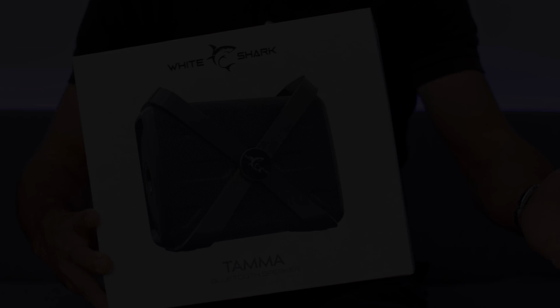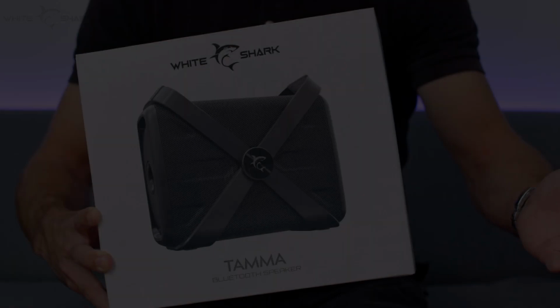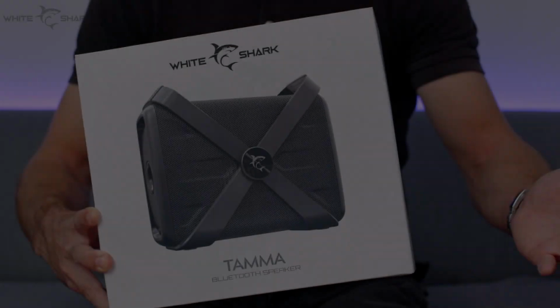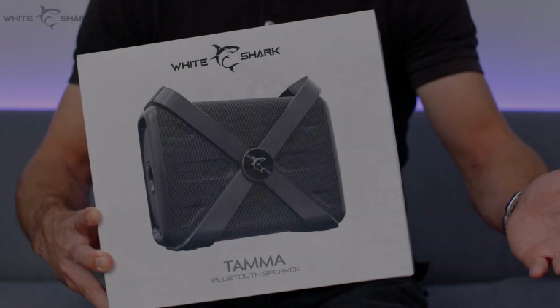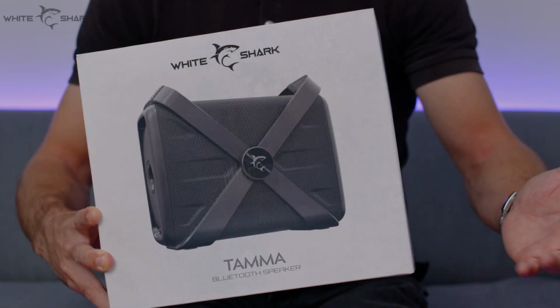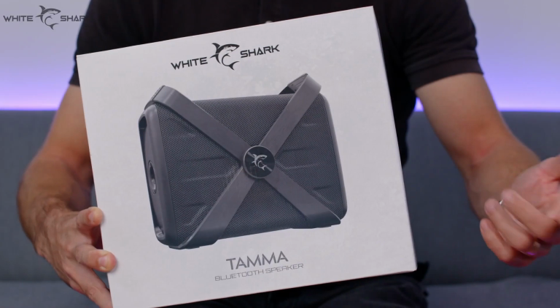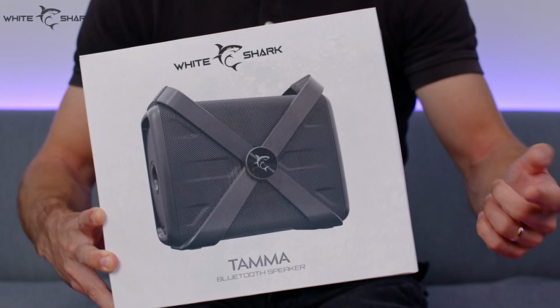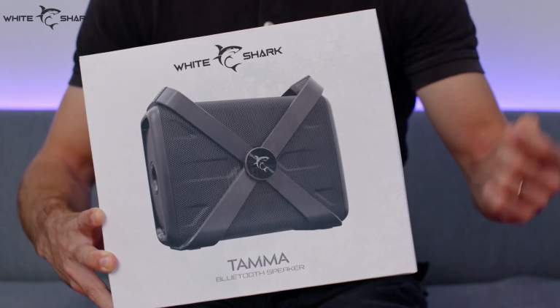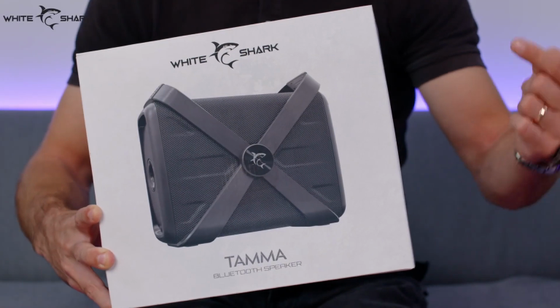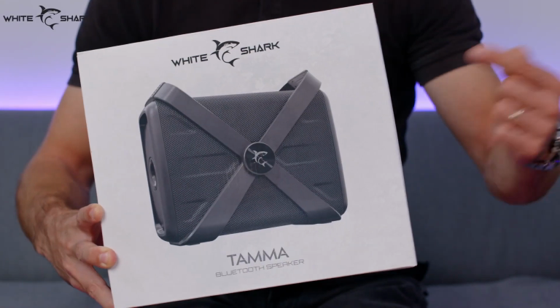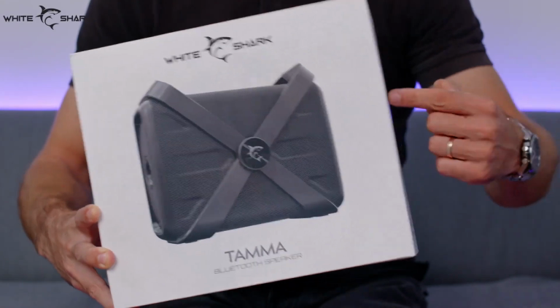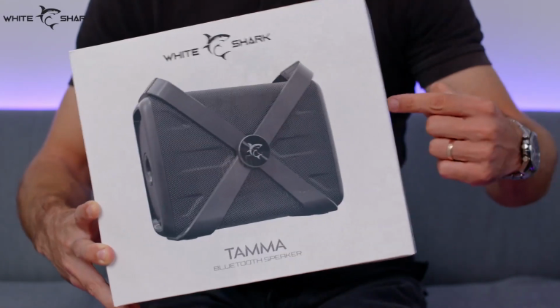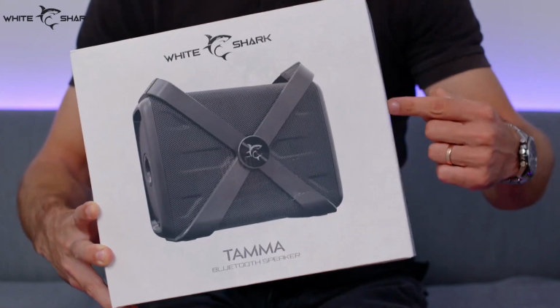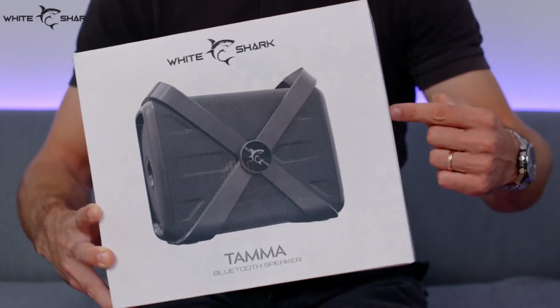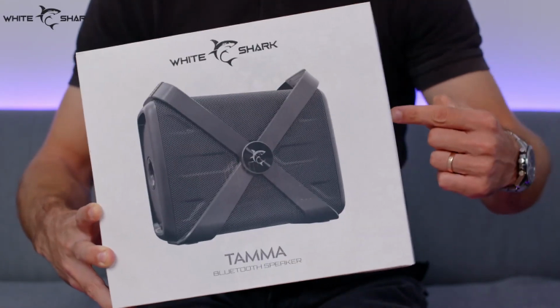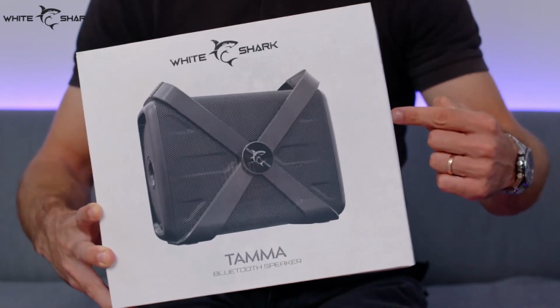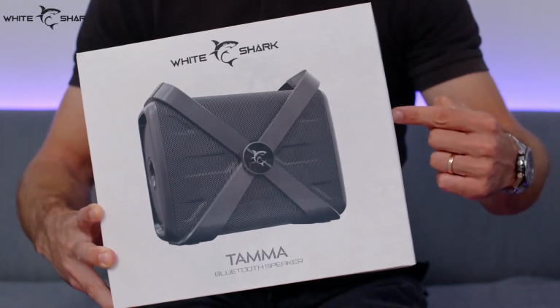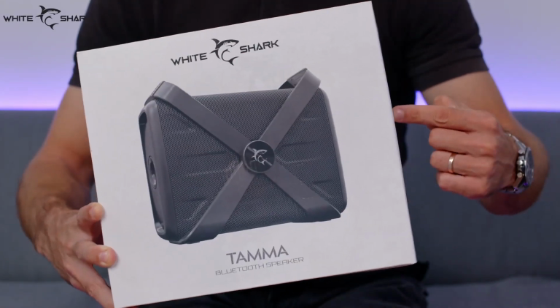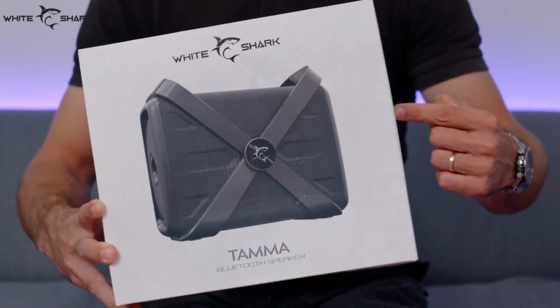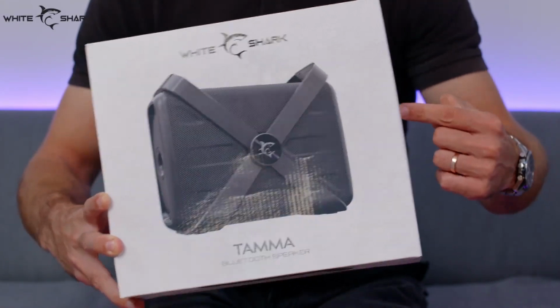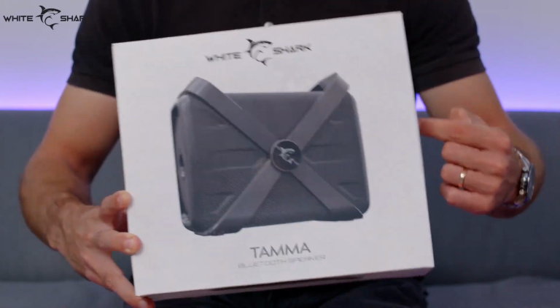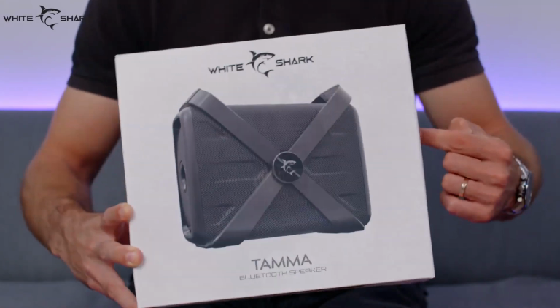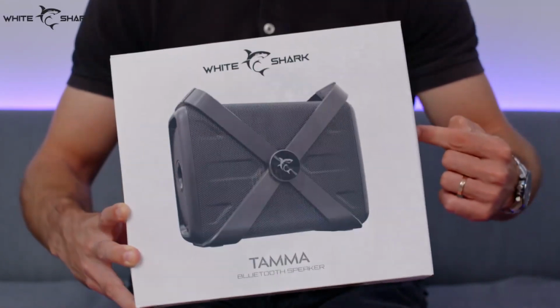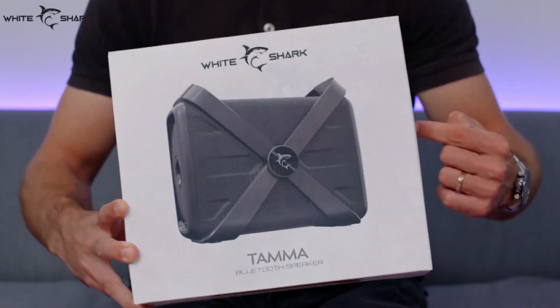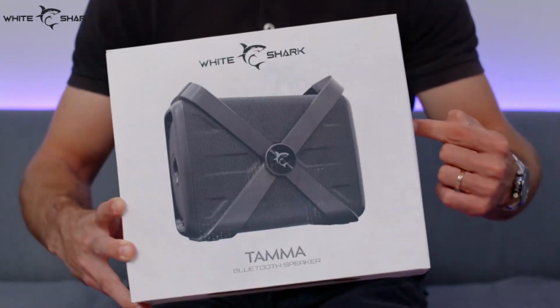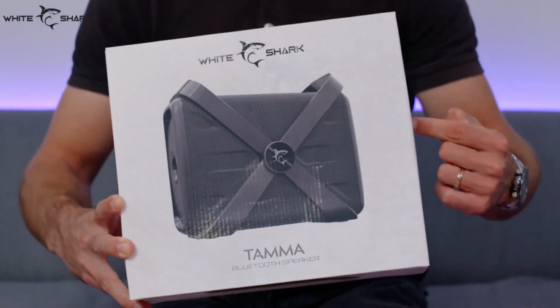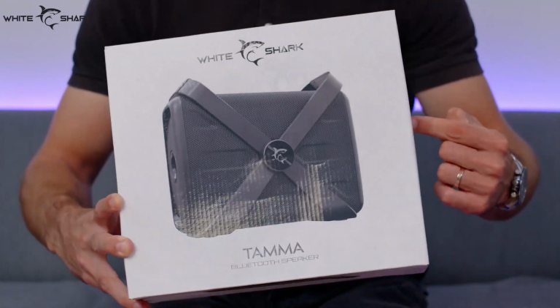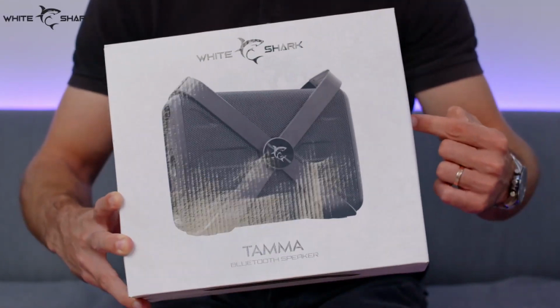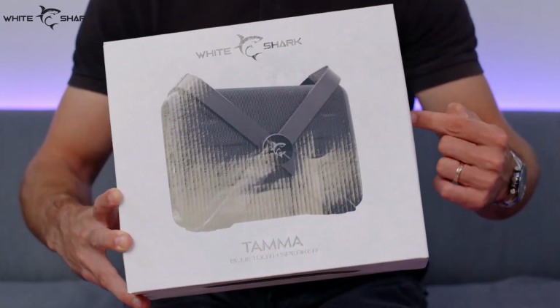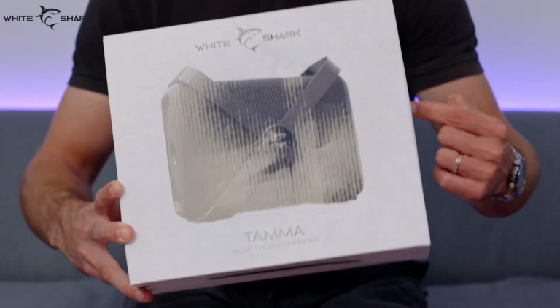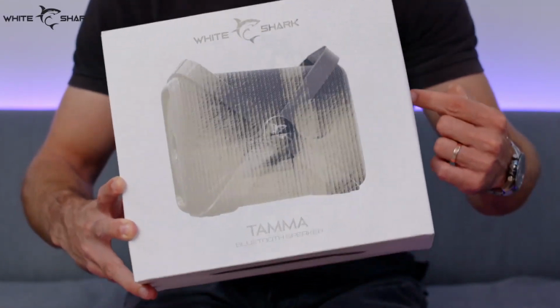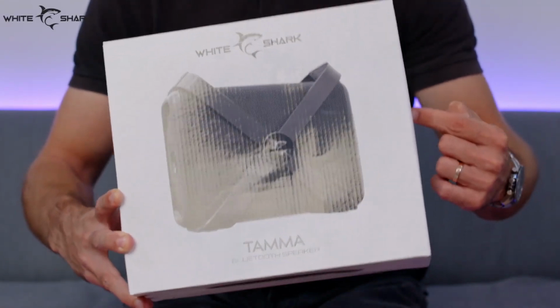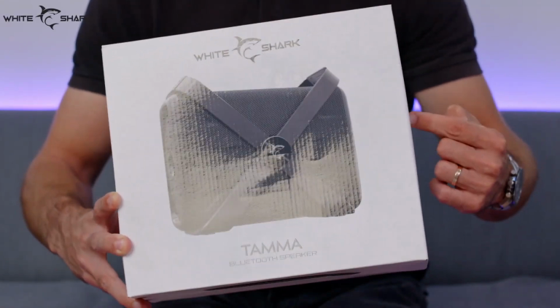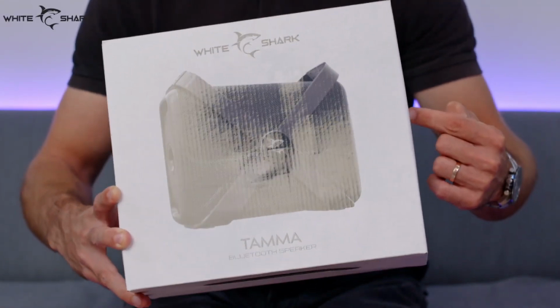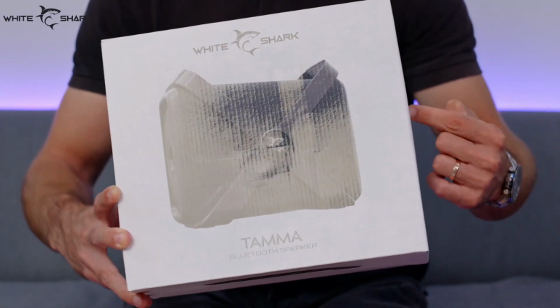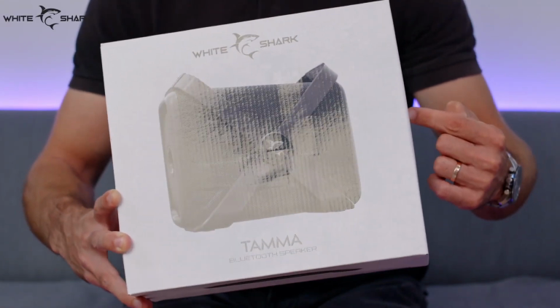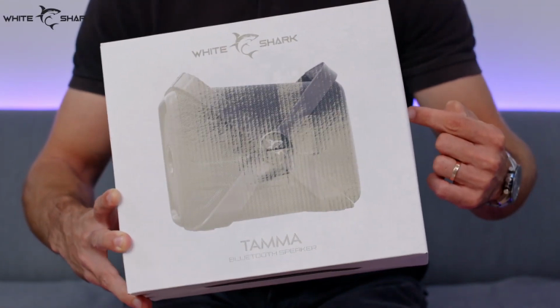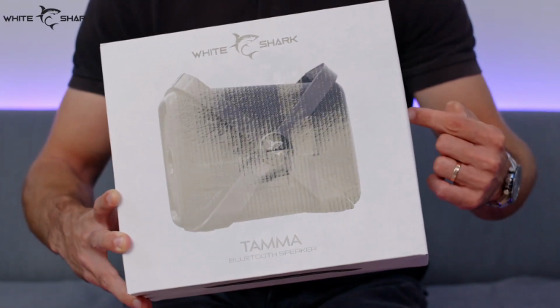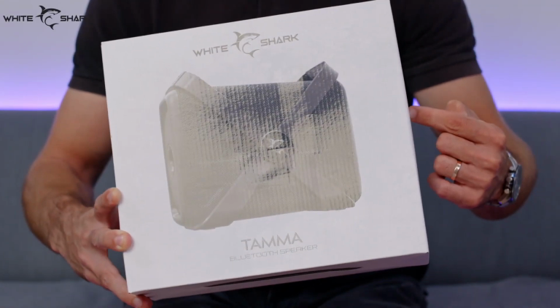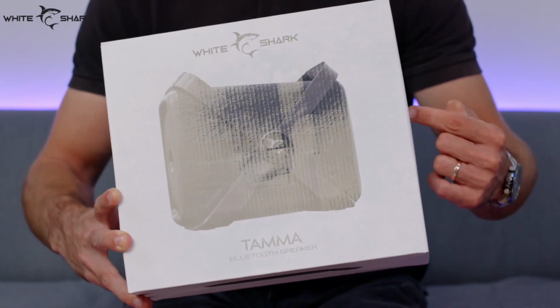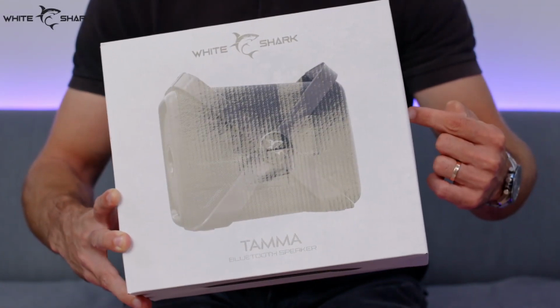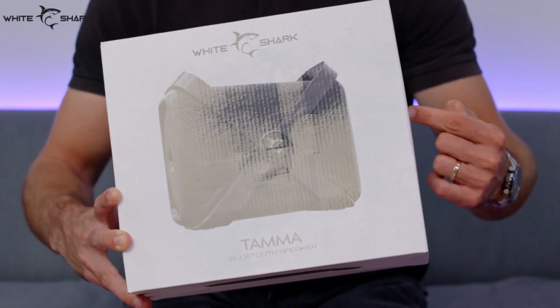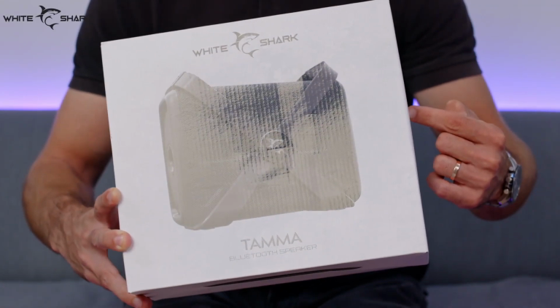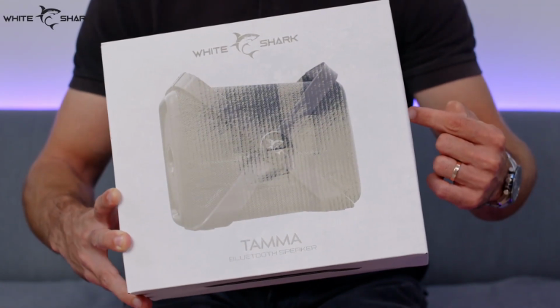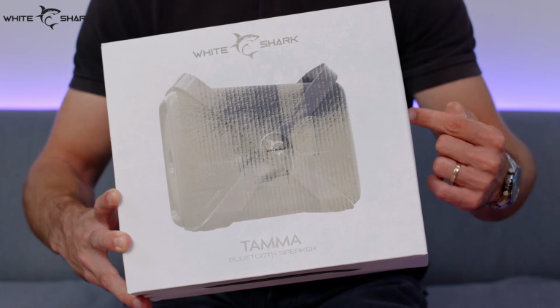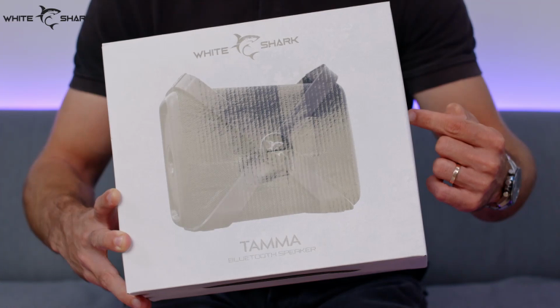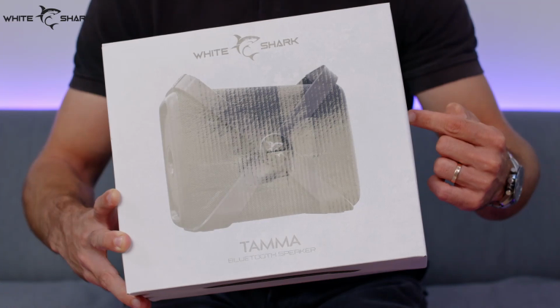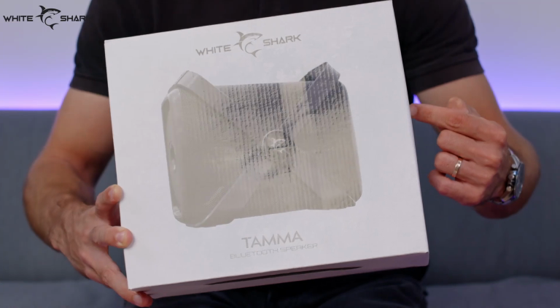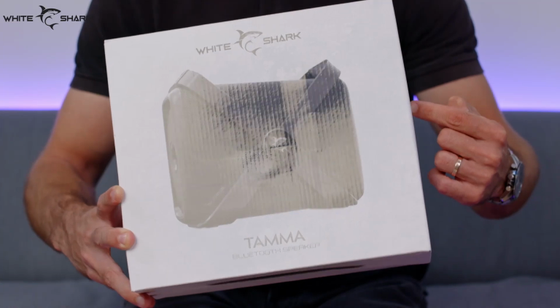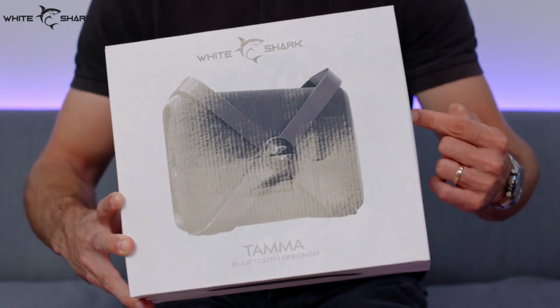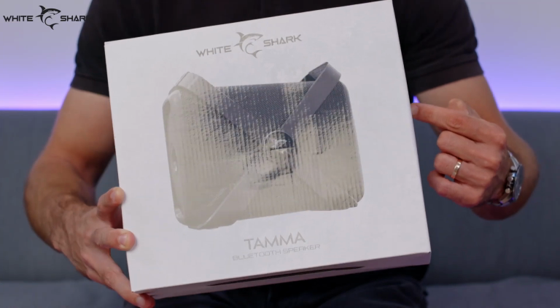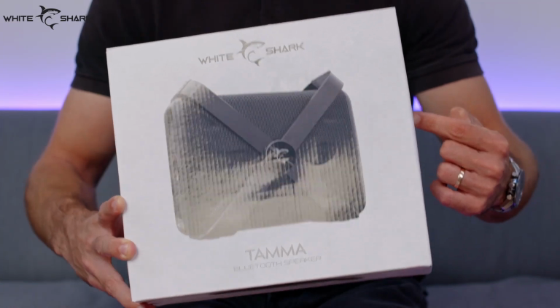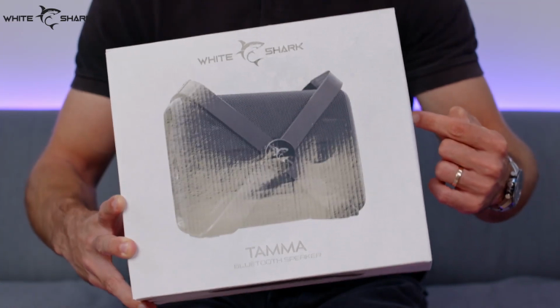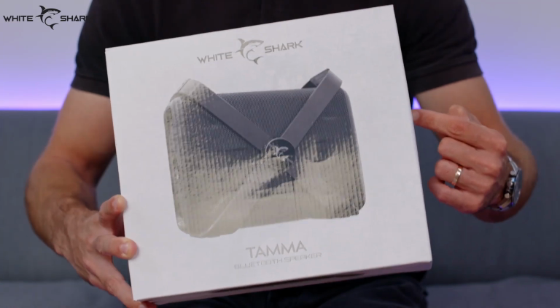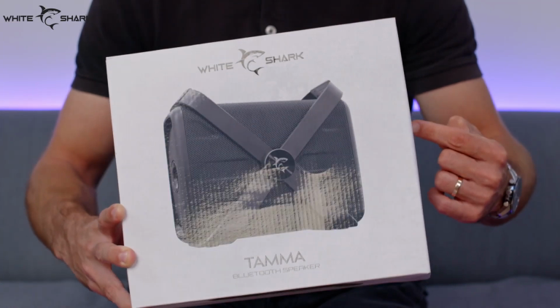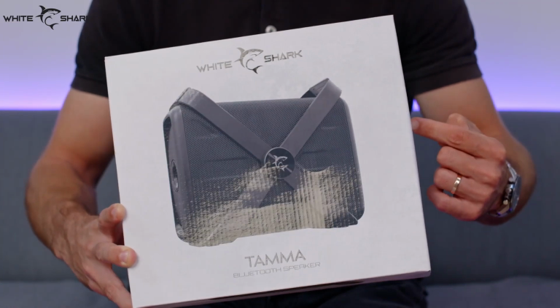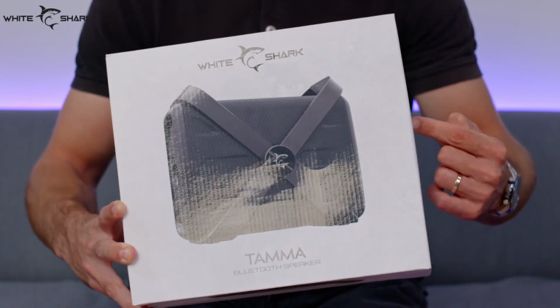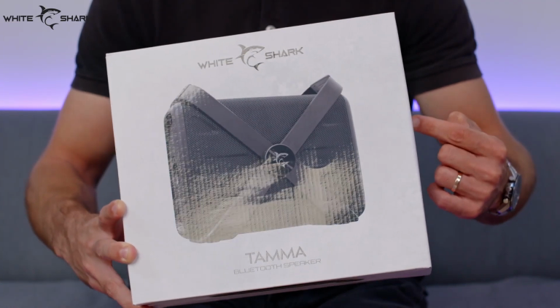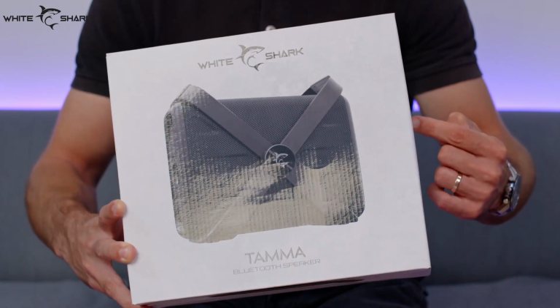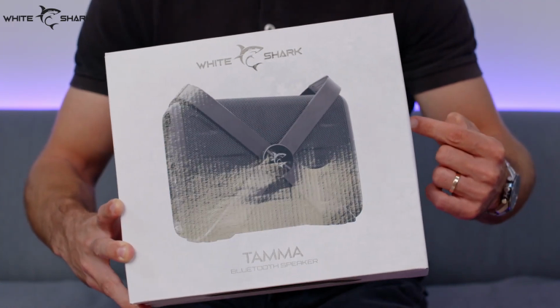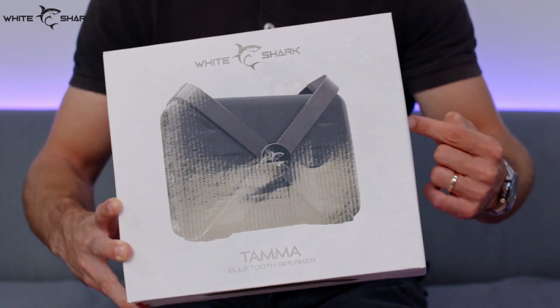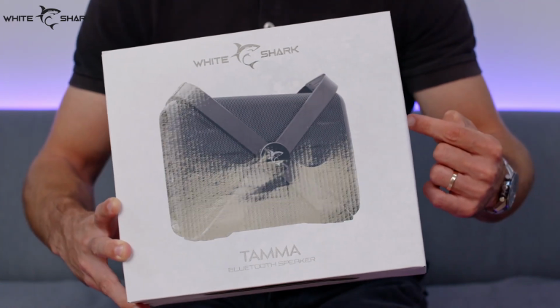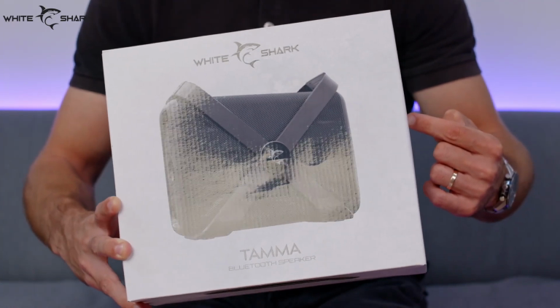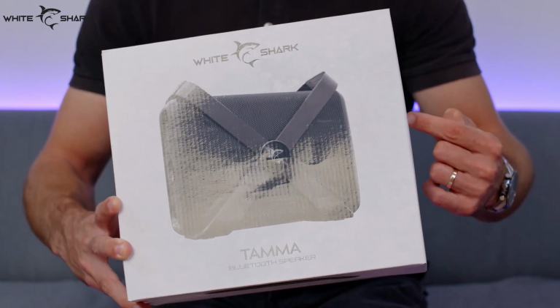Compared to other portable speakers, this one is a beast. Hello, White Shark family, and today we're going to check out TAMA Bluetooth speakers.